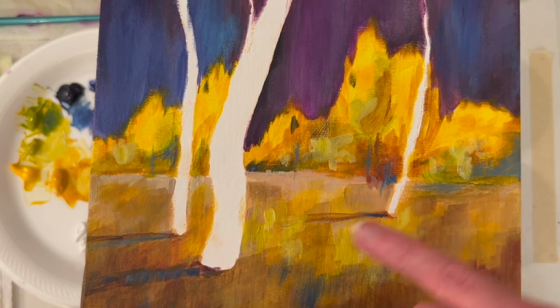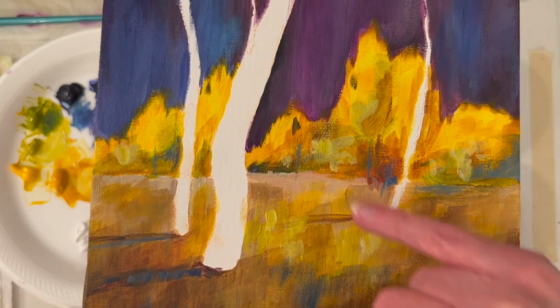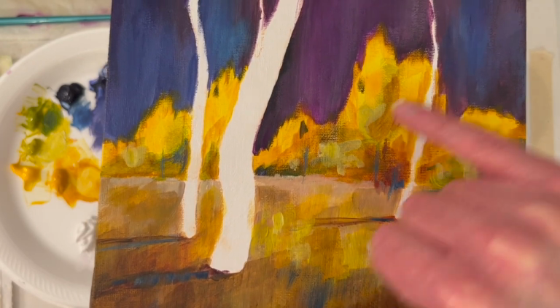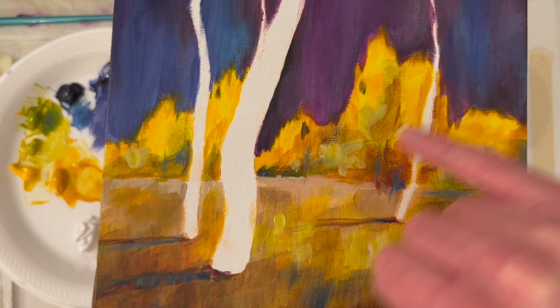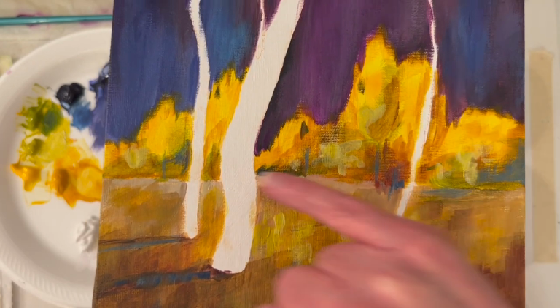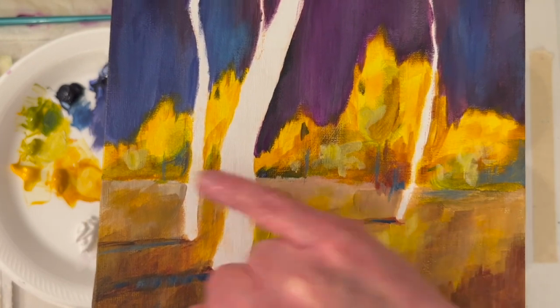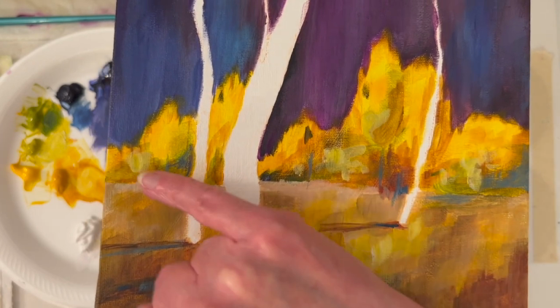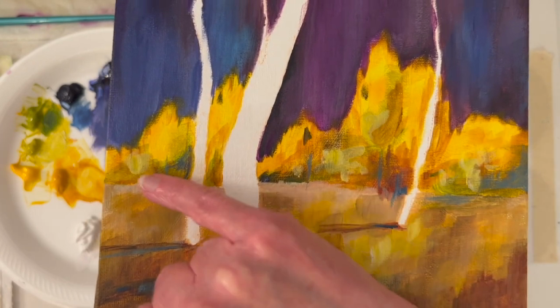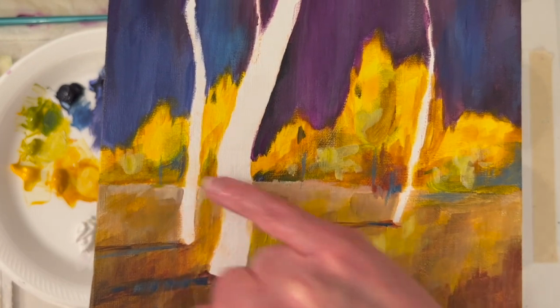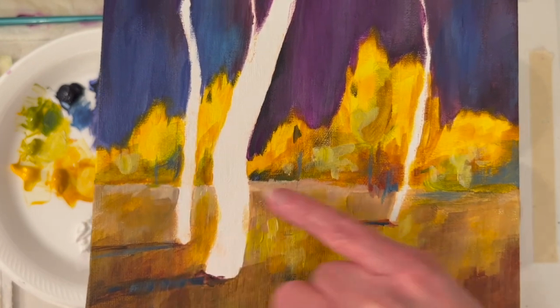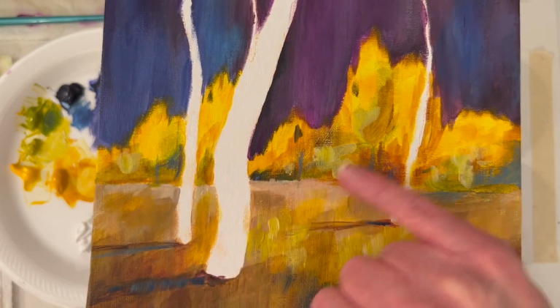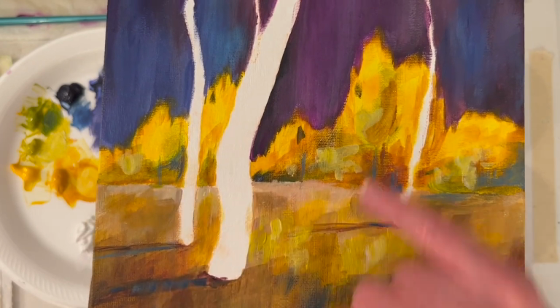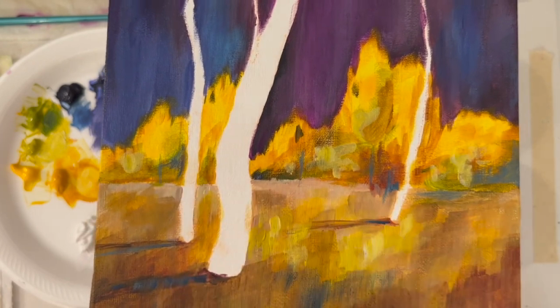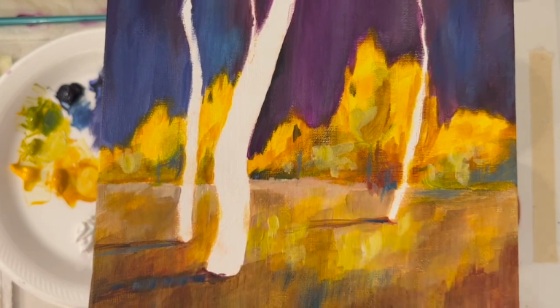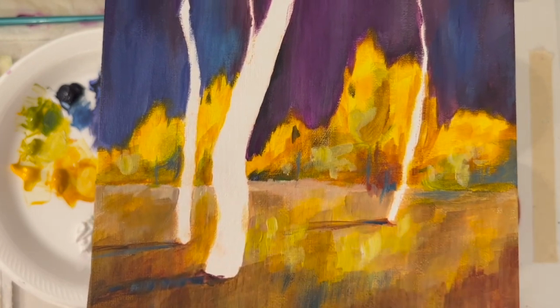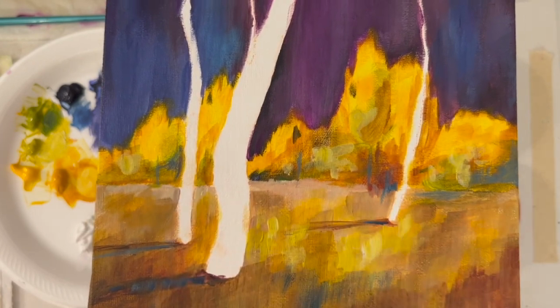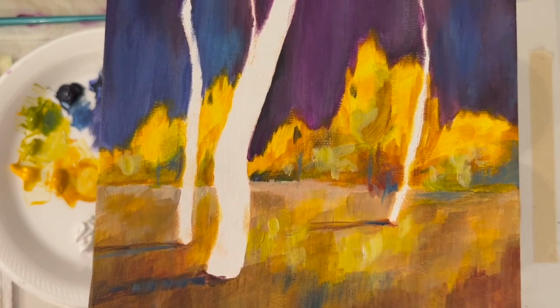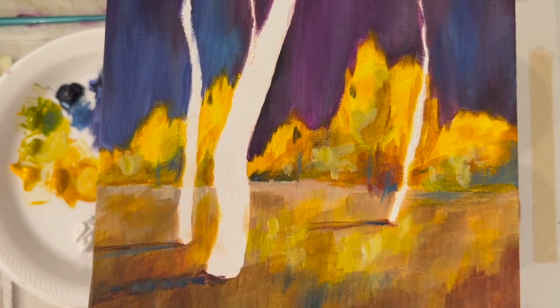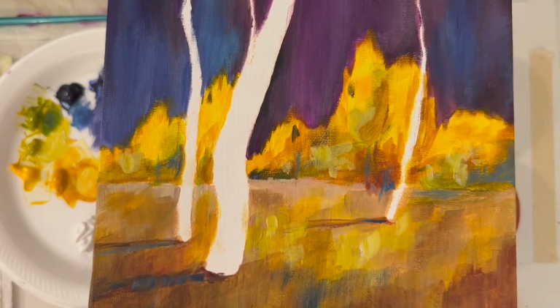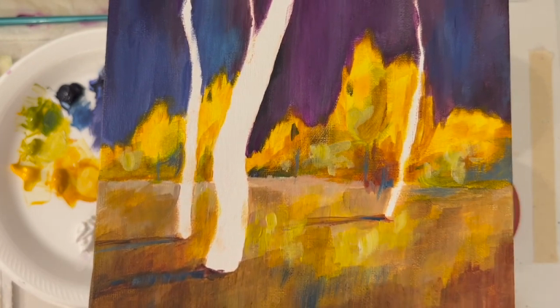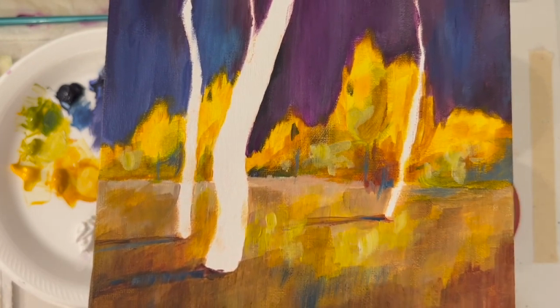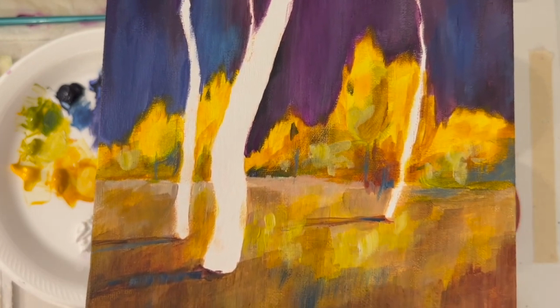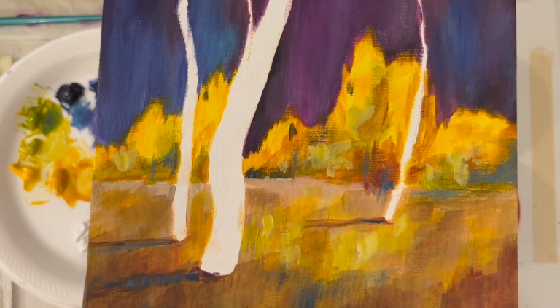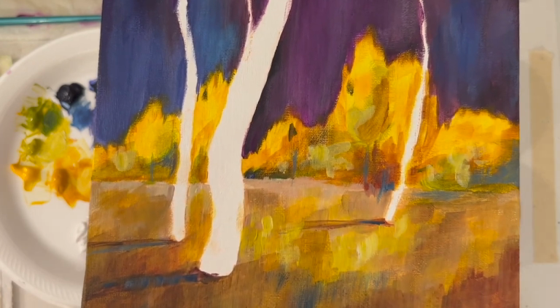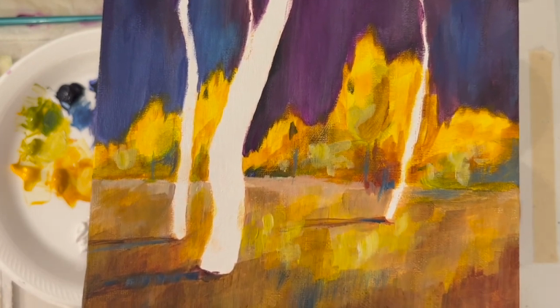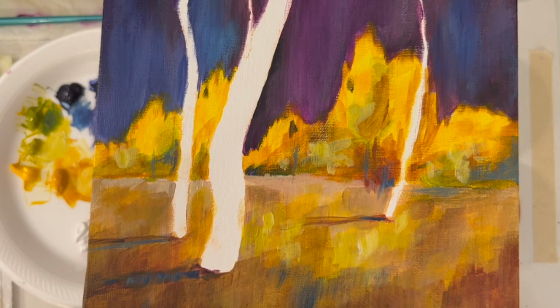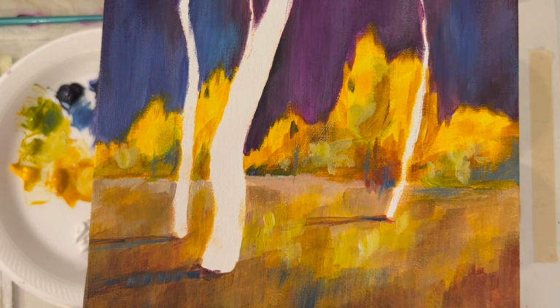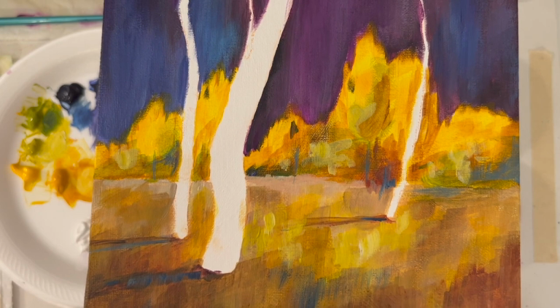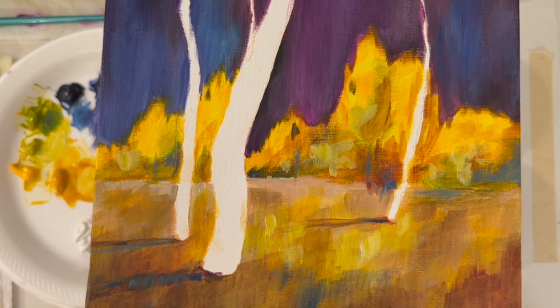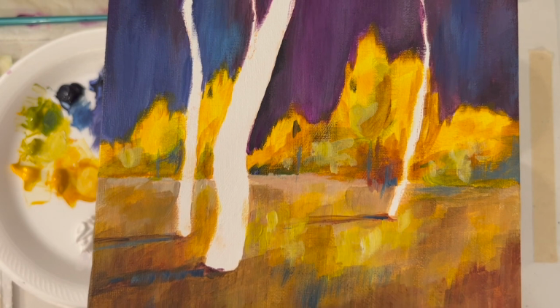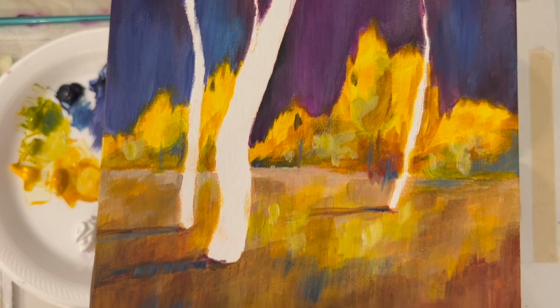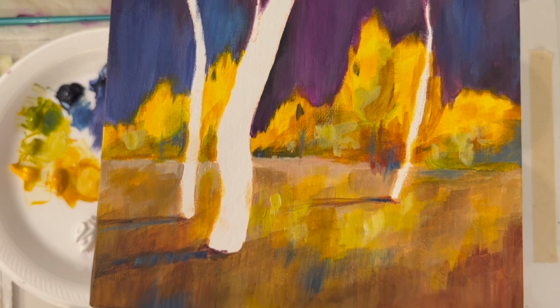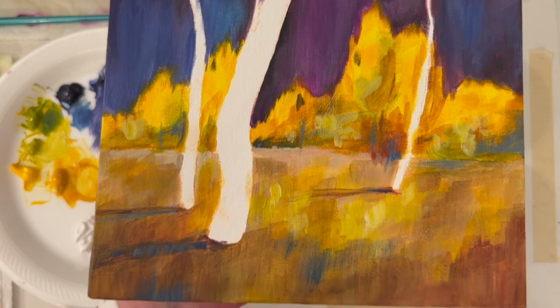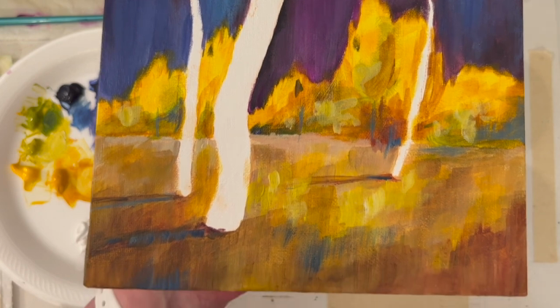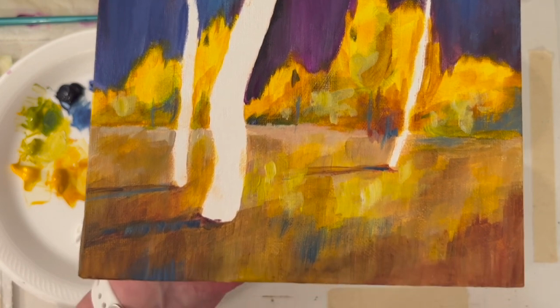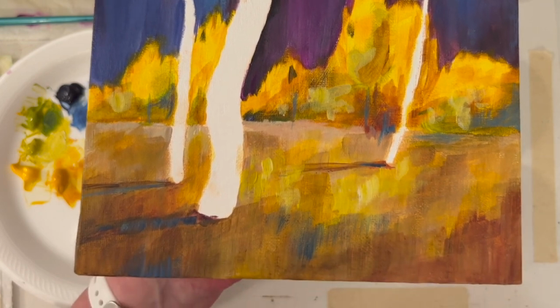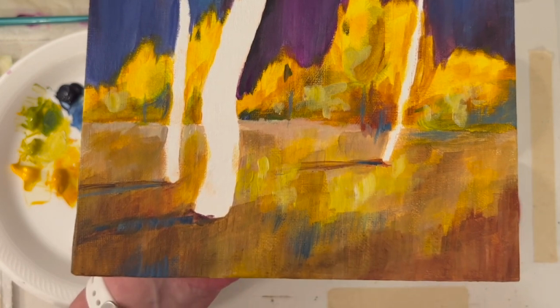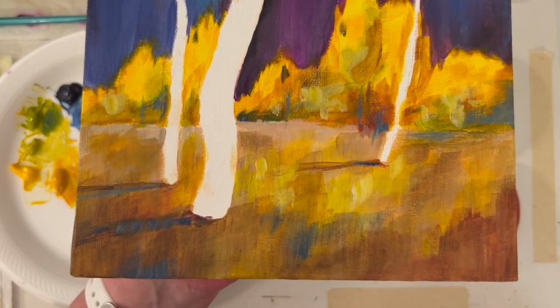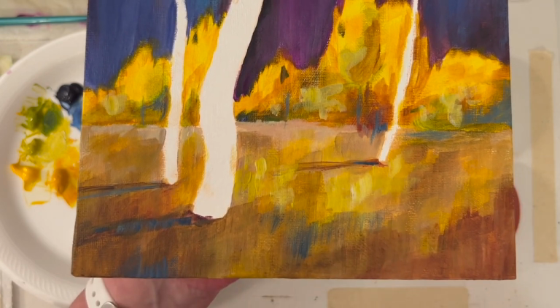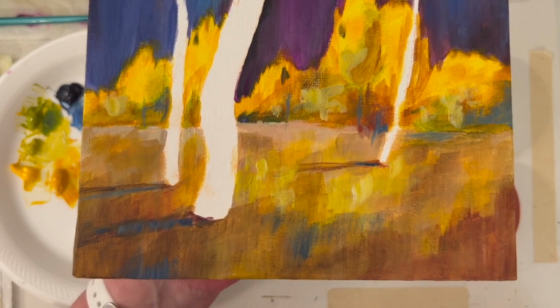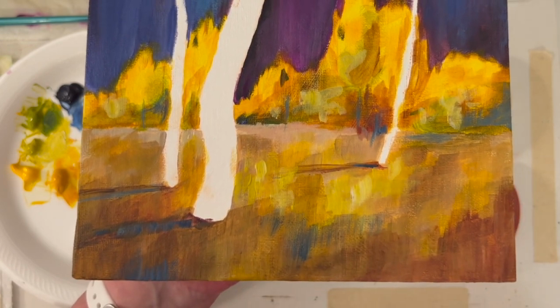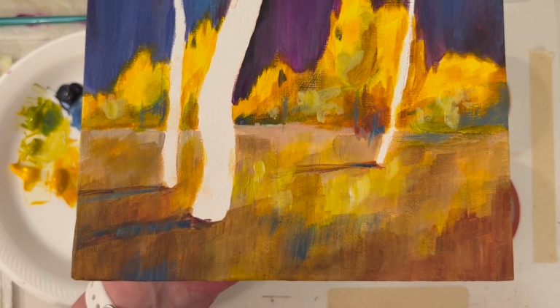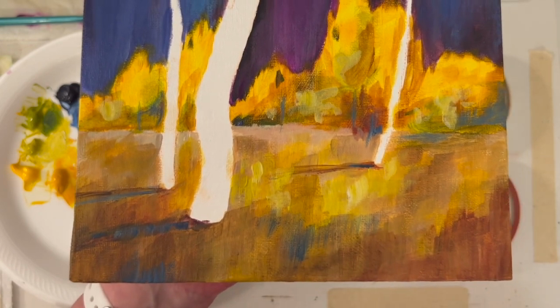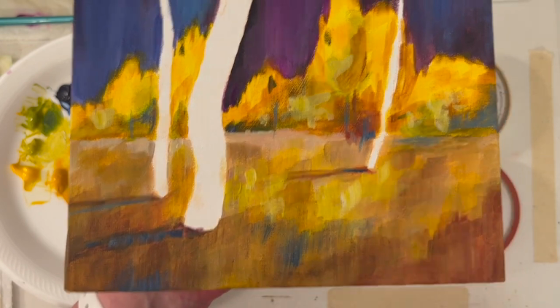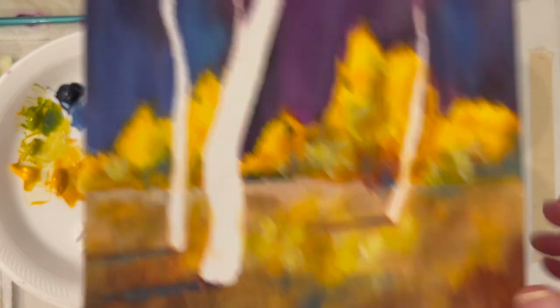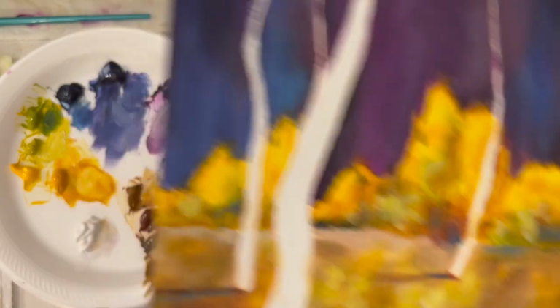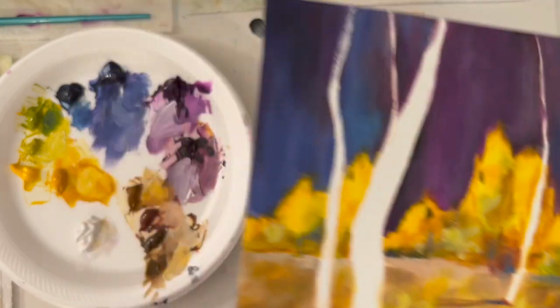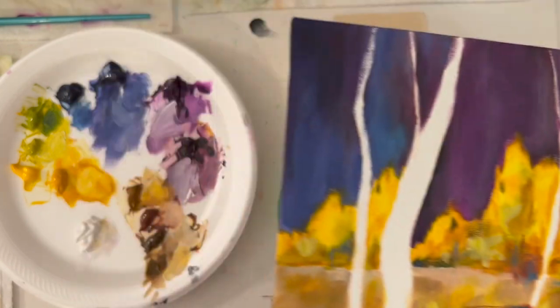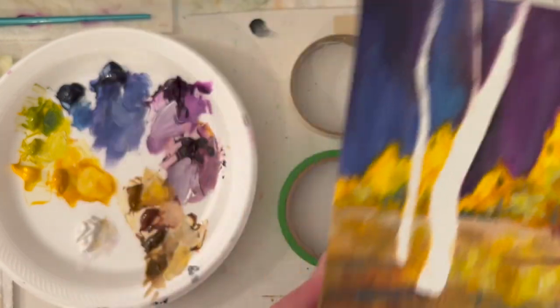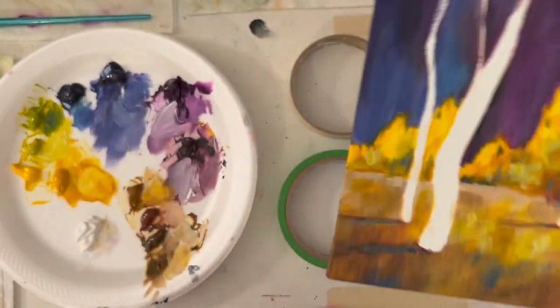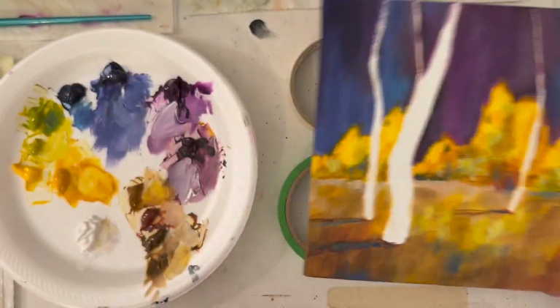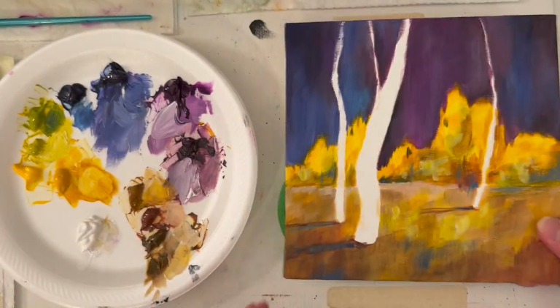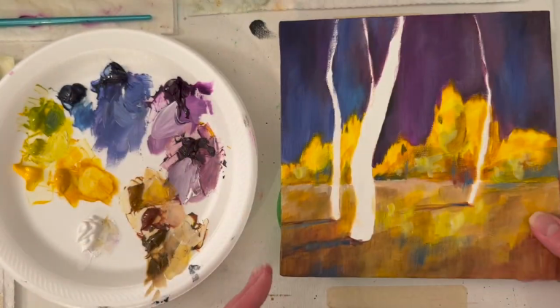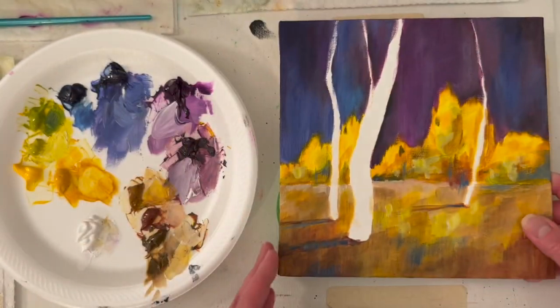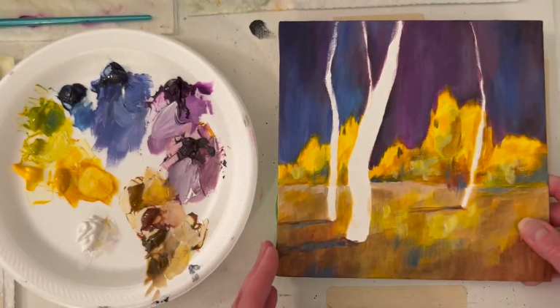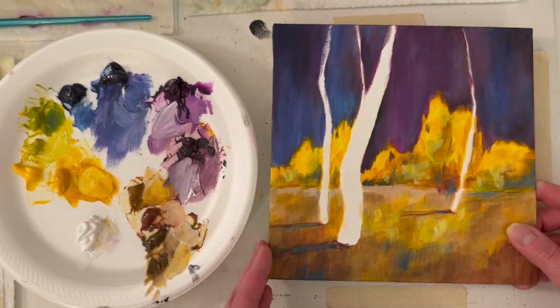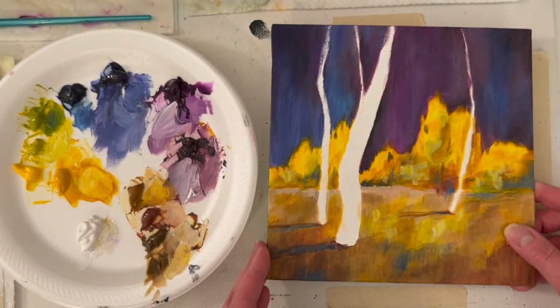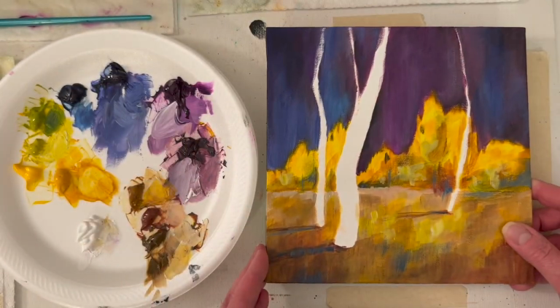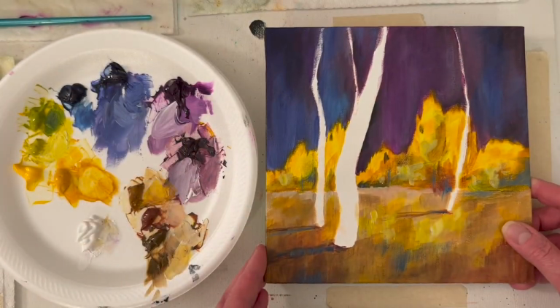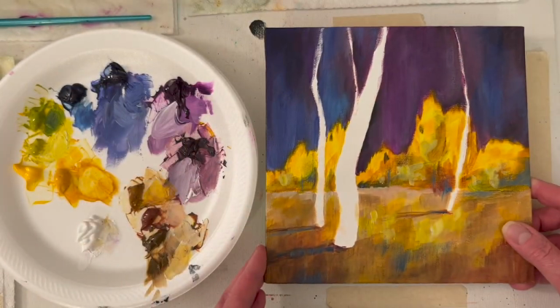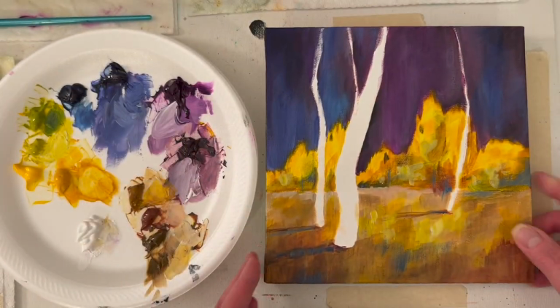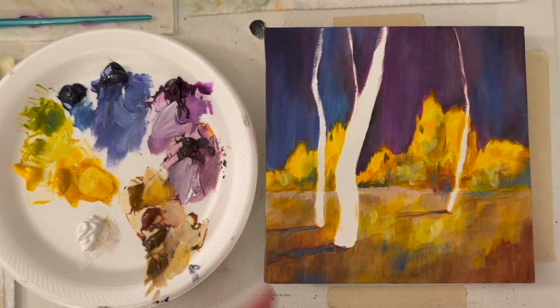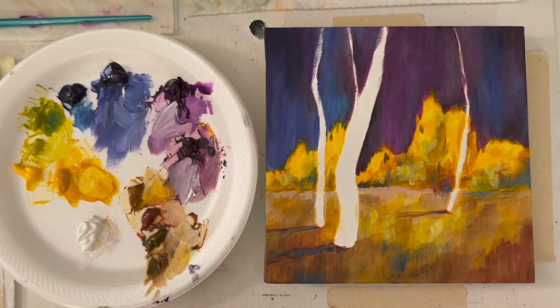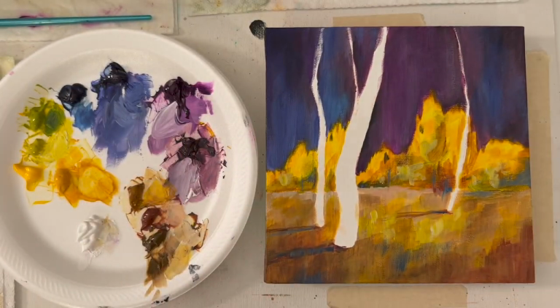I stuck in a couple of tree trunks that I may lose, but it reminds me as I'm painting what I'm thinking. Okay guys, I will be back tomorrow.